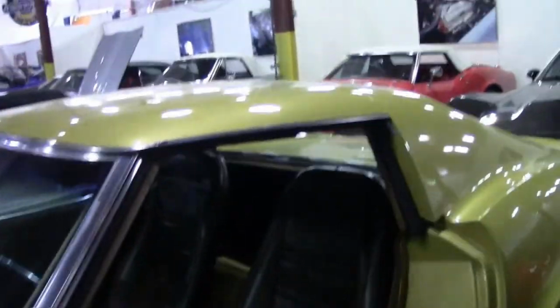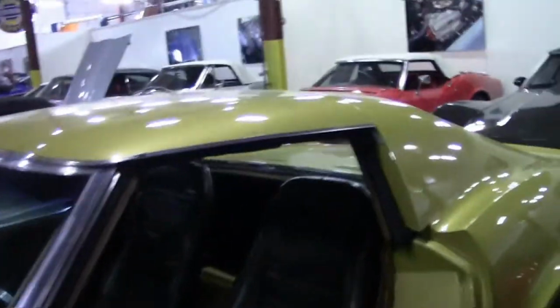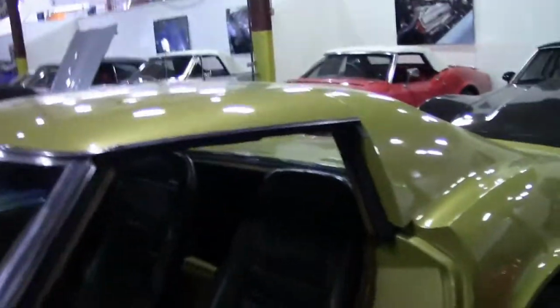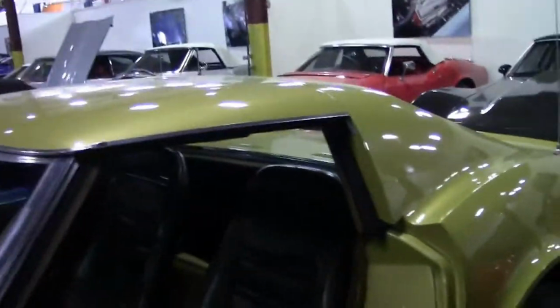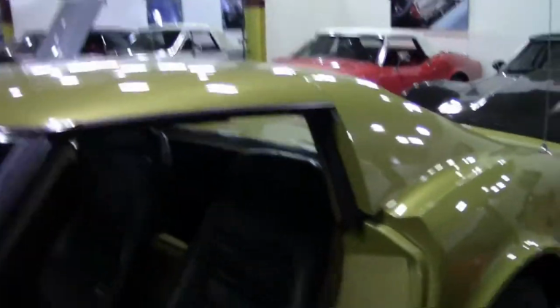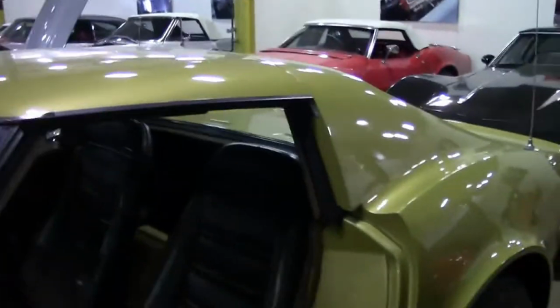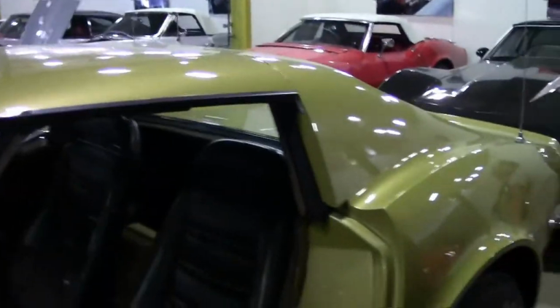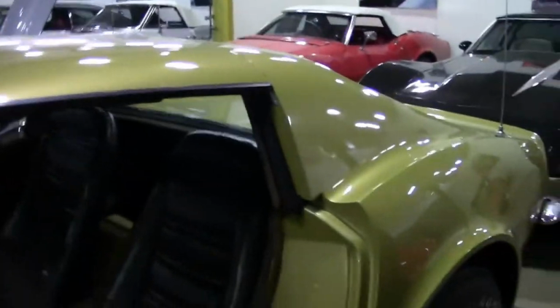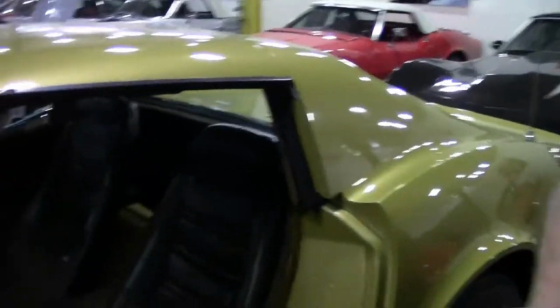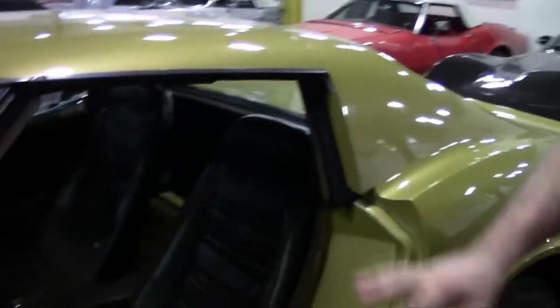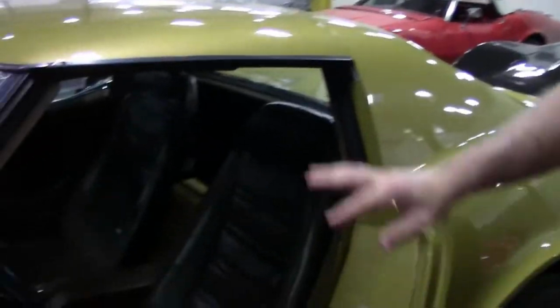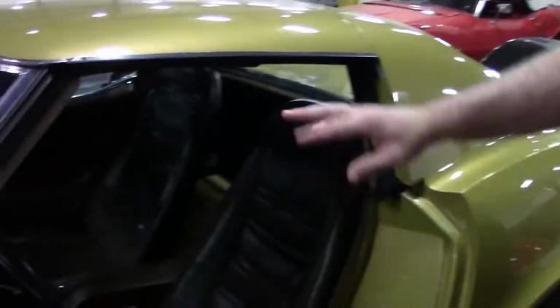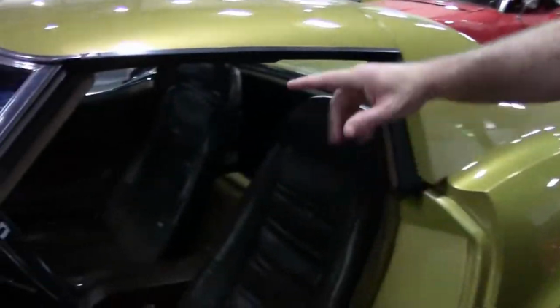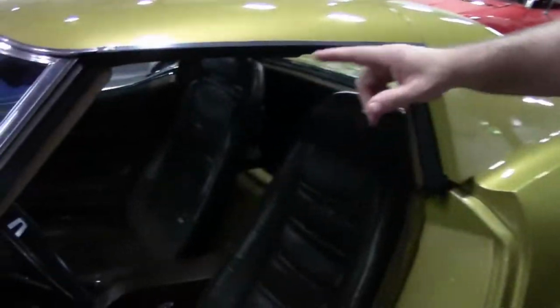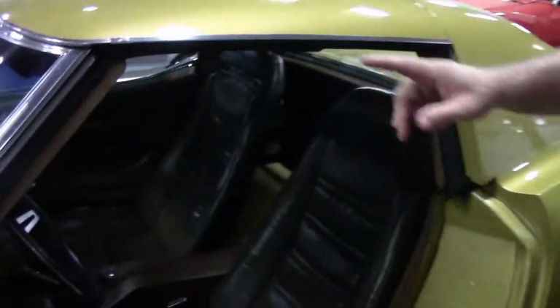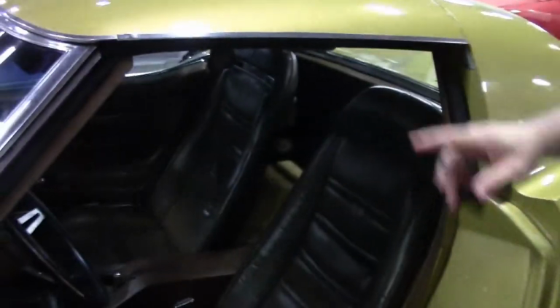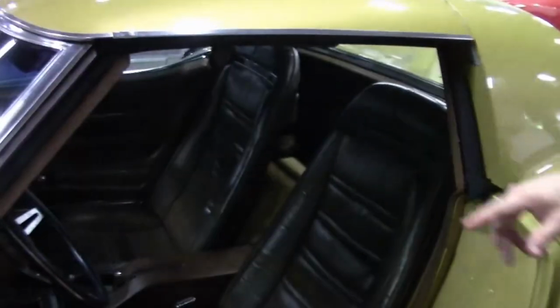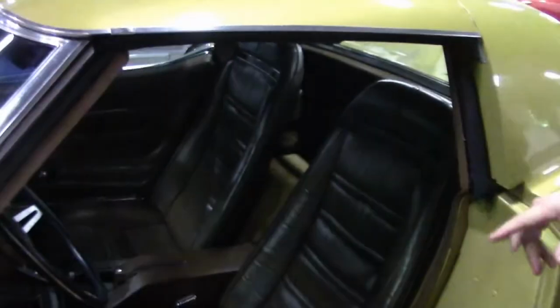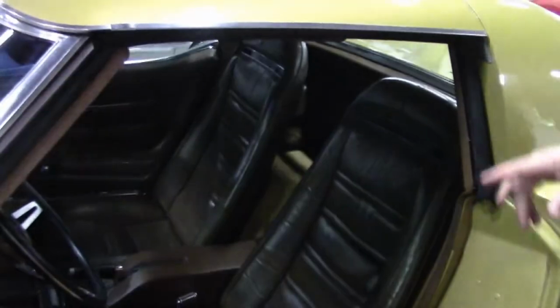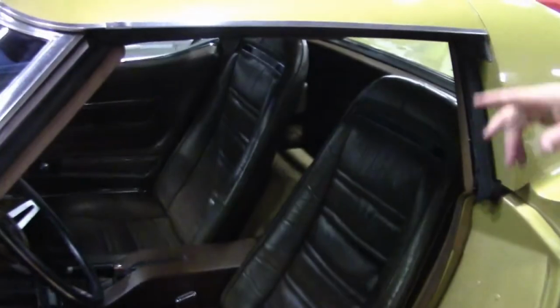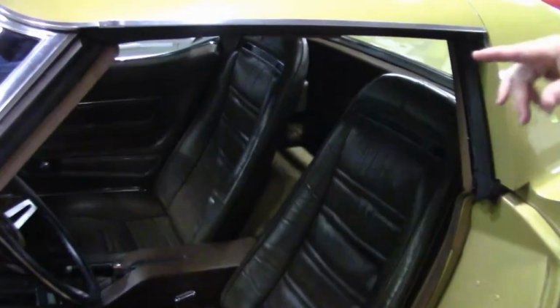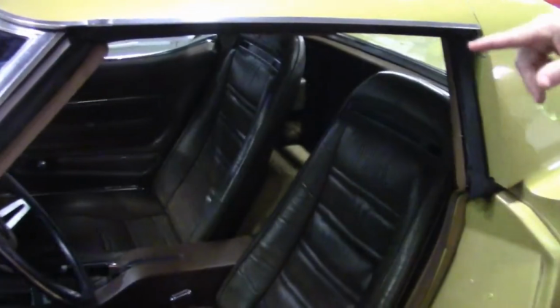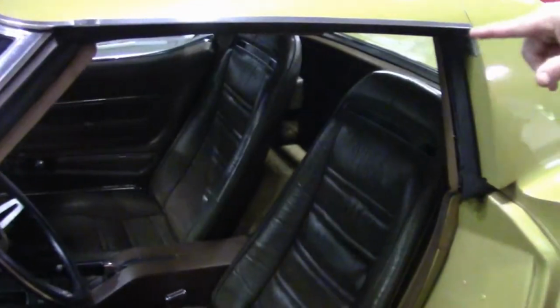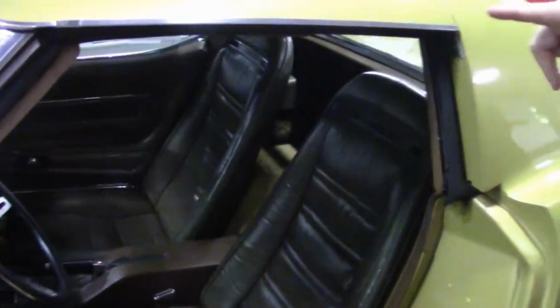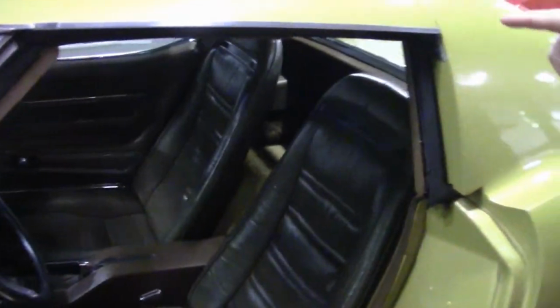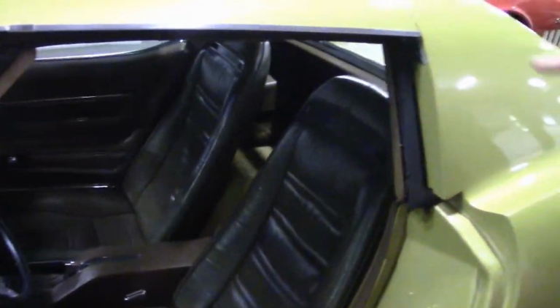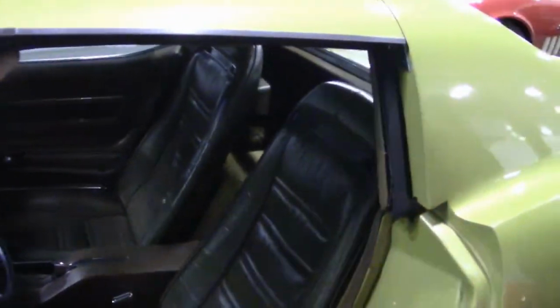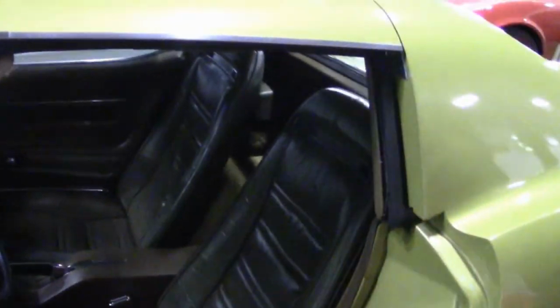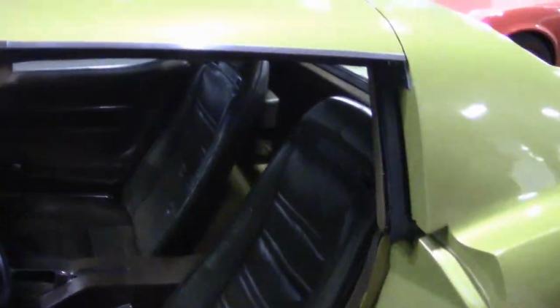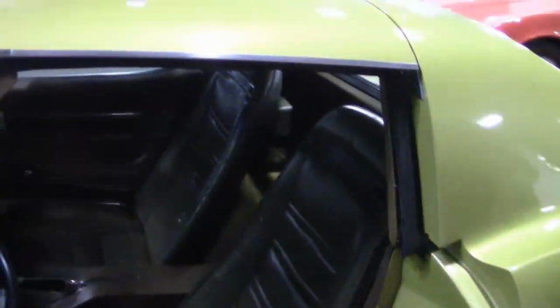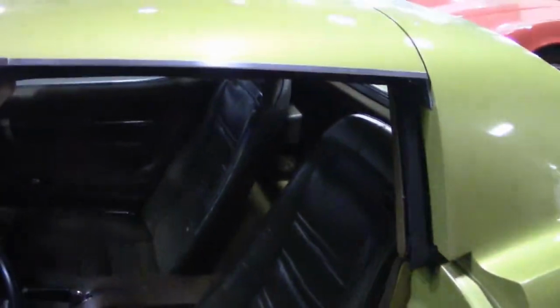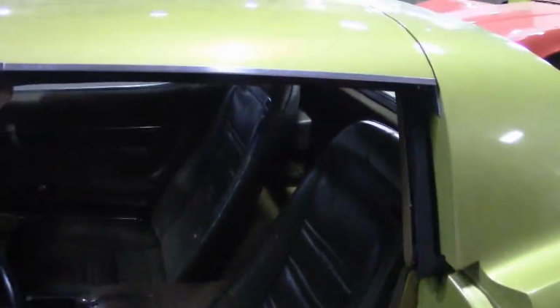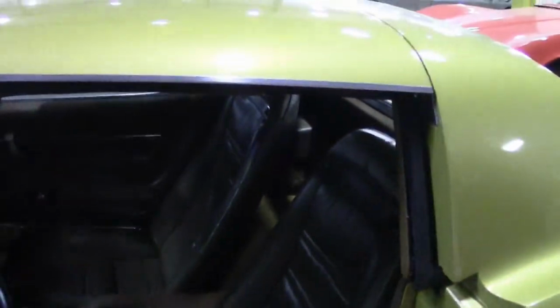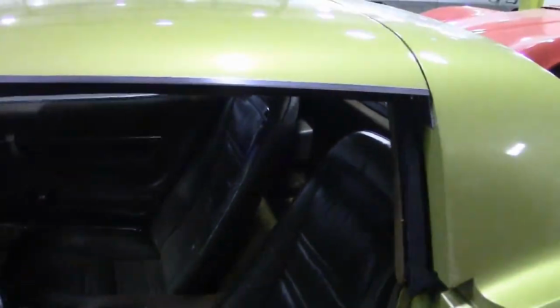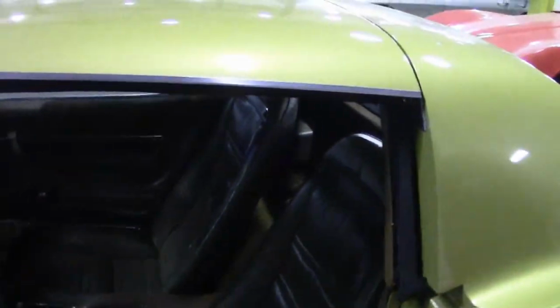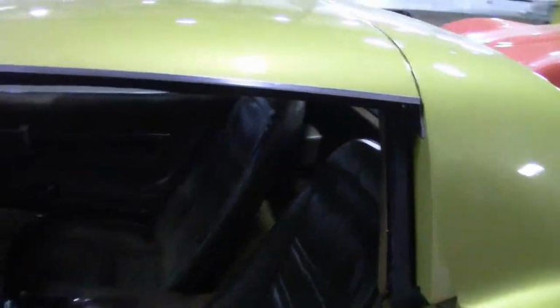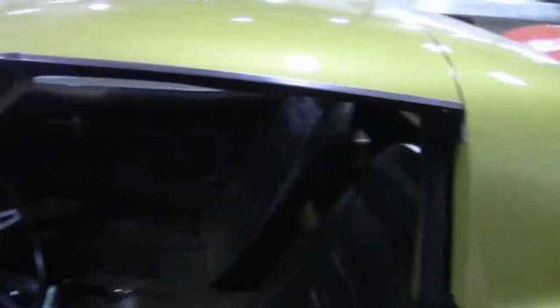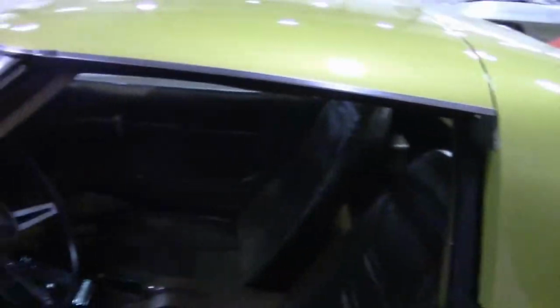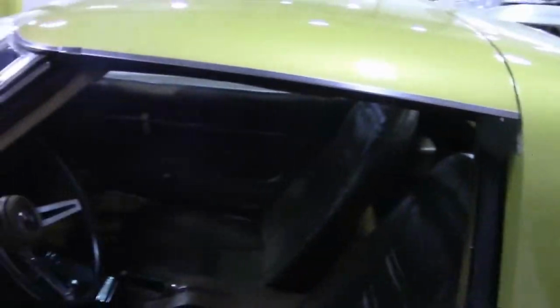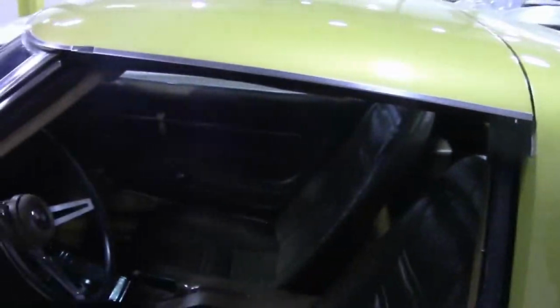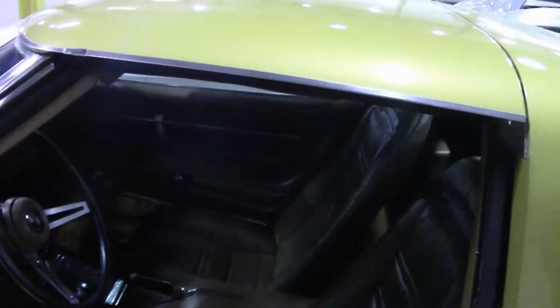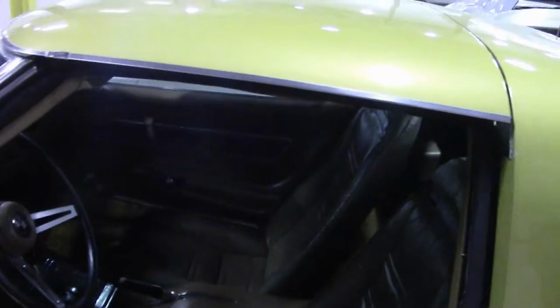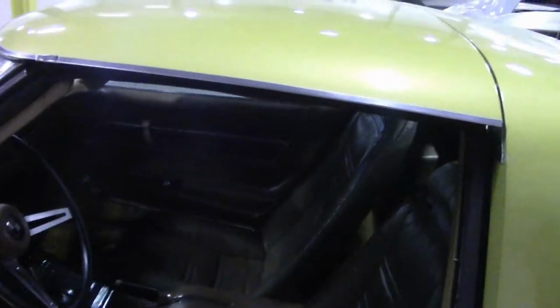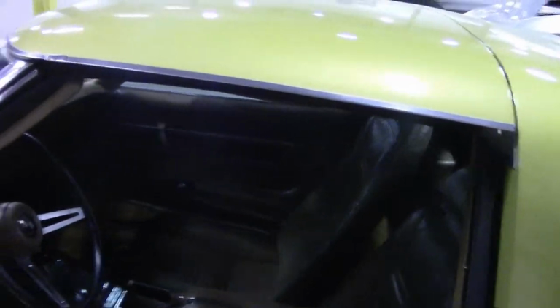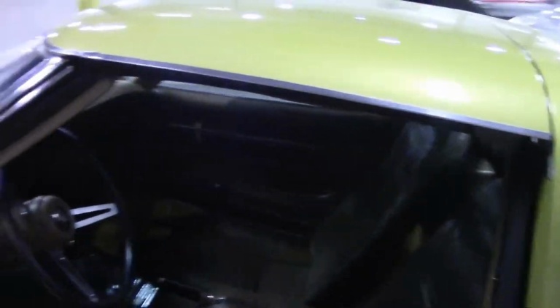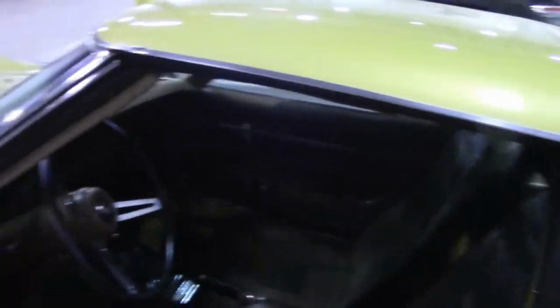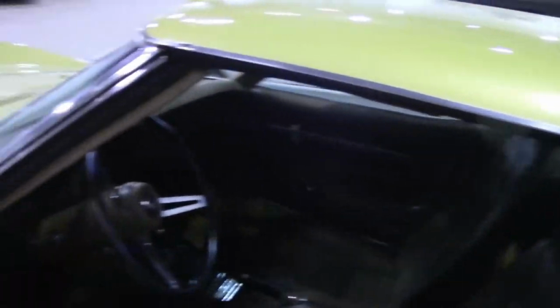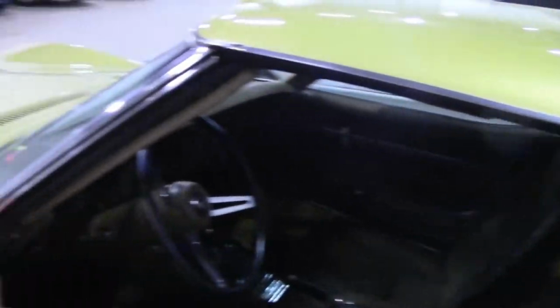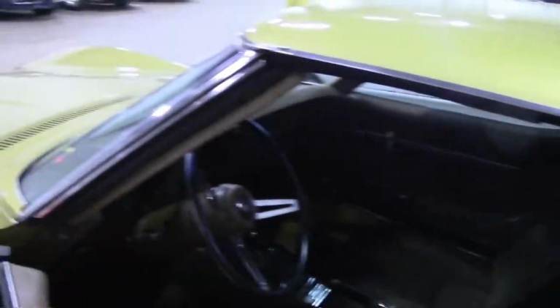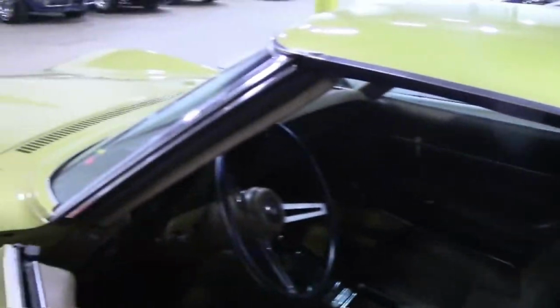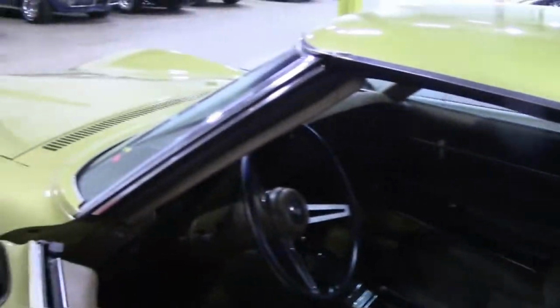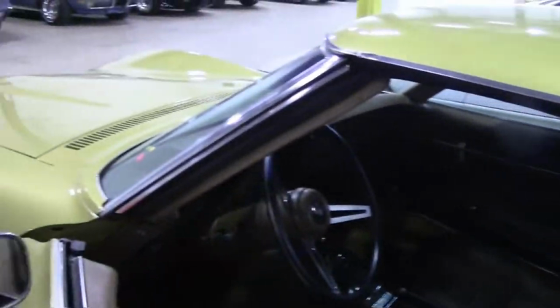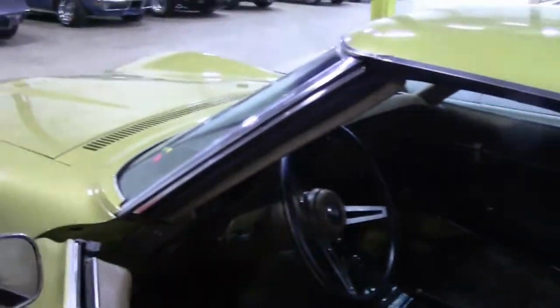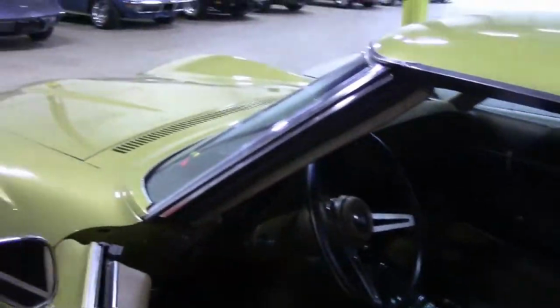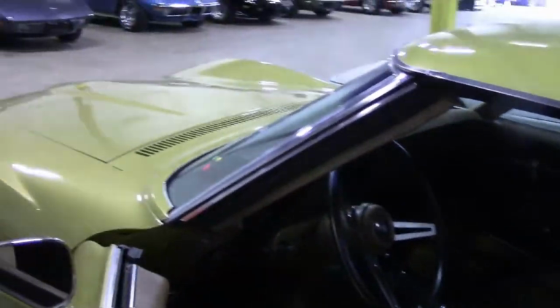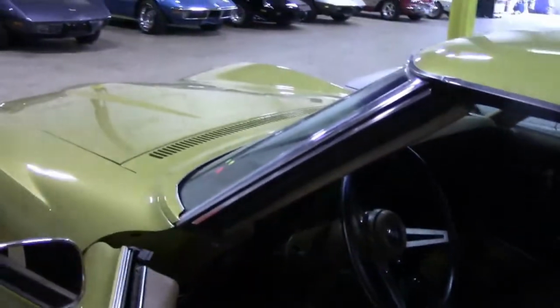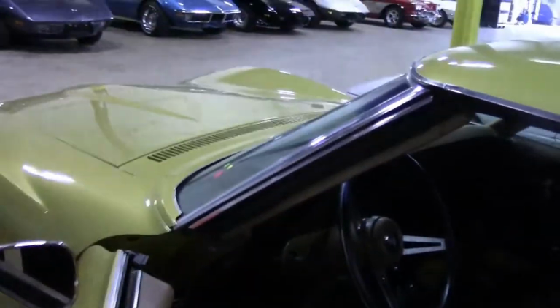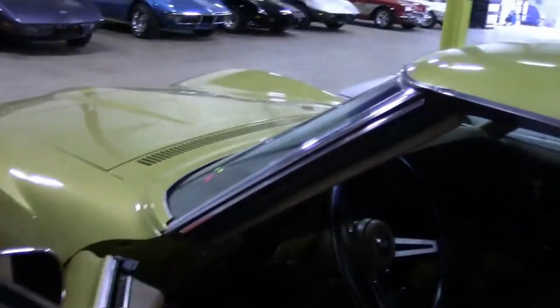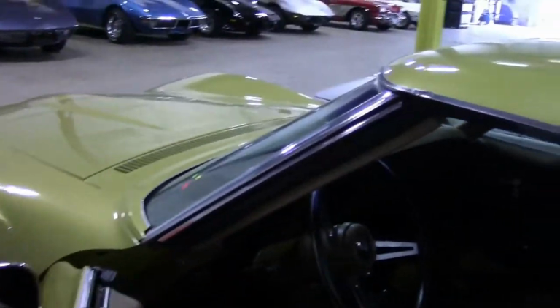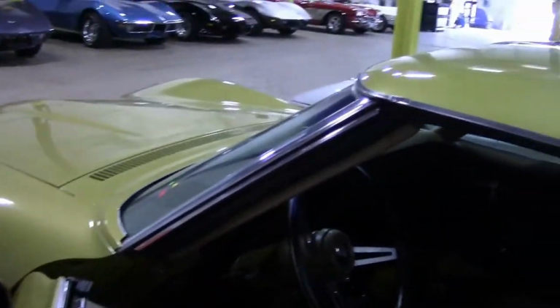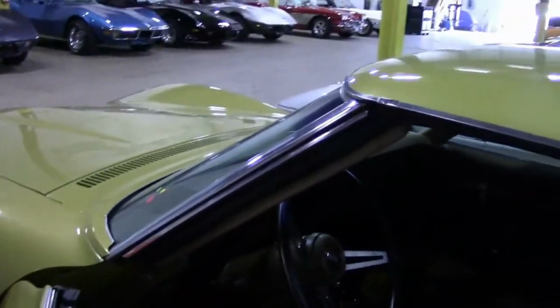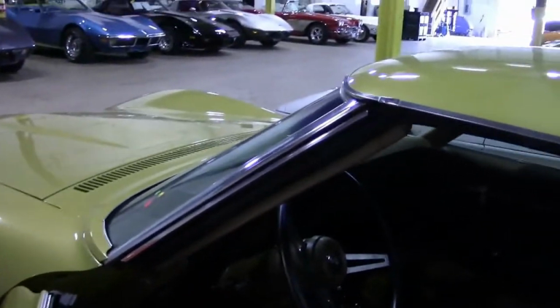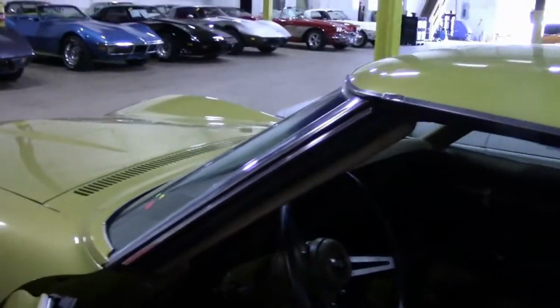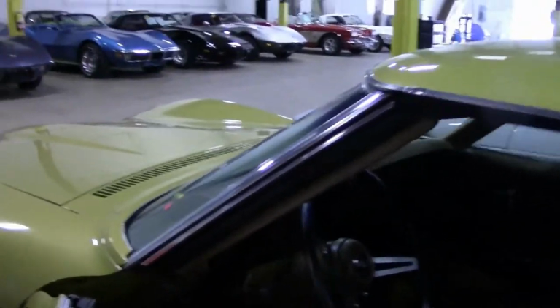You'll notice that beautiful interior. This is the tilt and telescoping, as you can see. There's also an aftermarket style stereo.